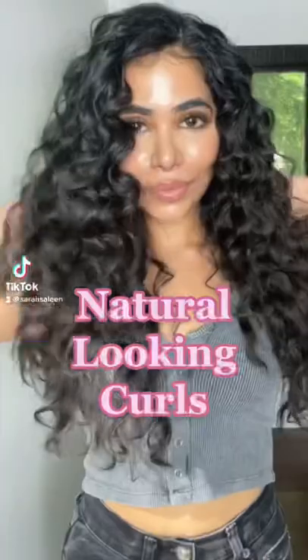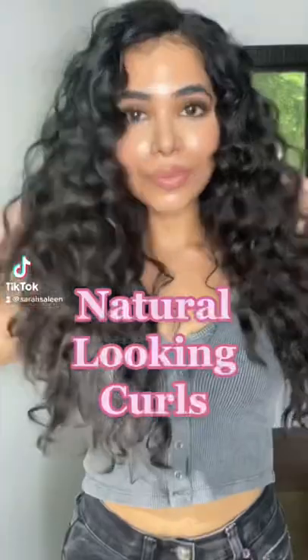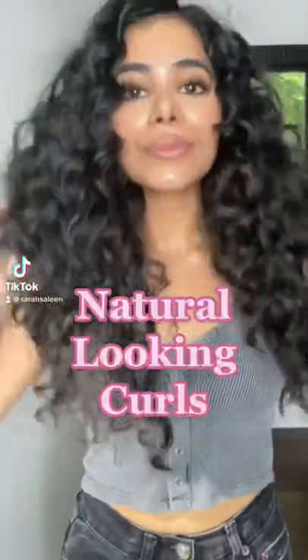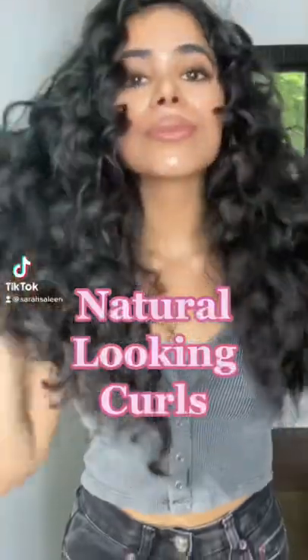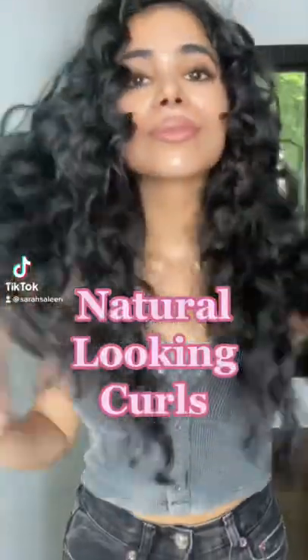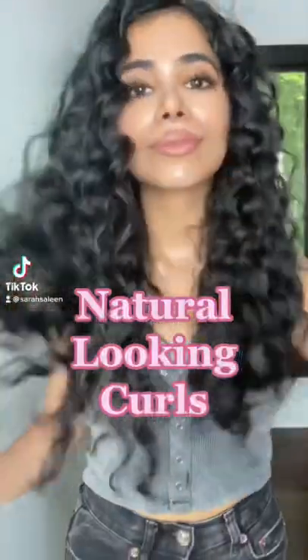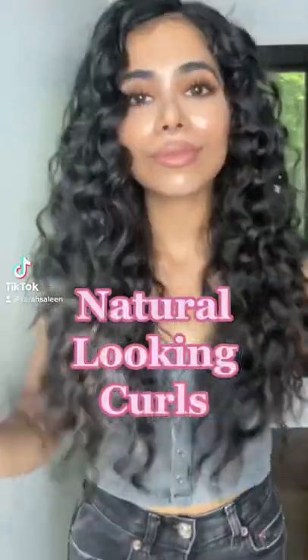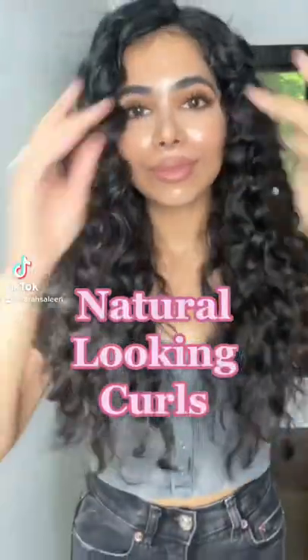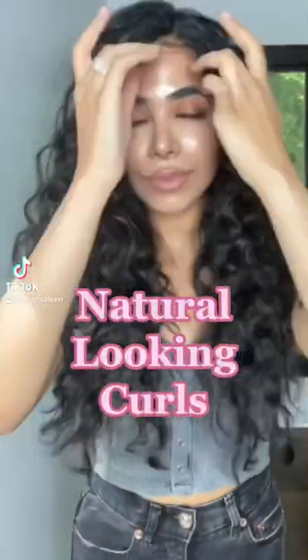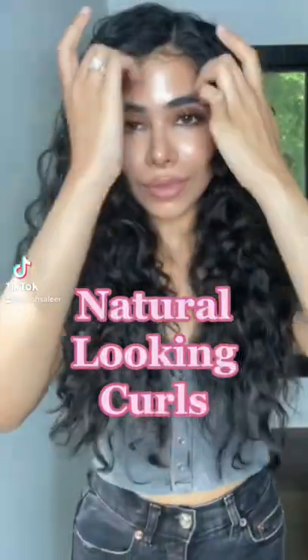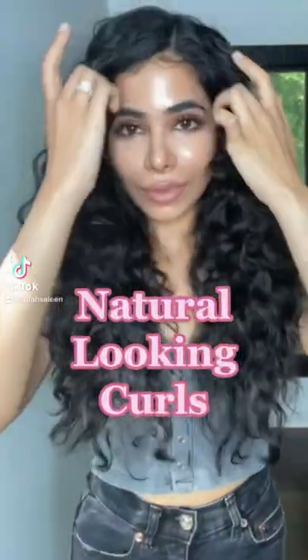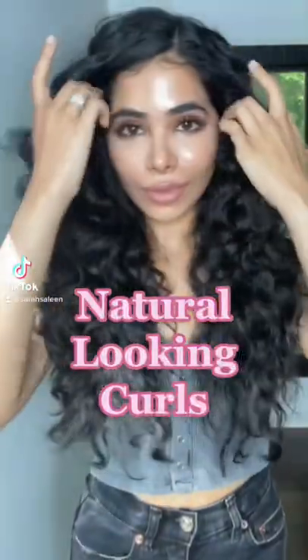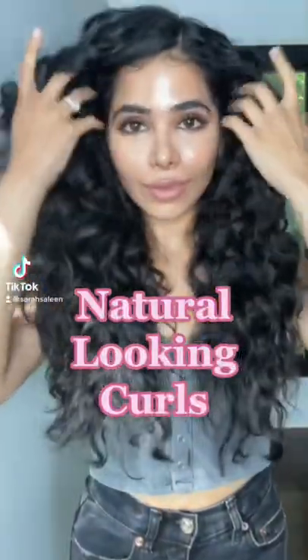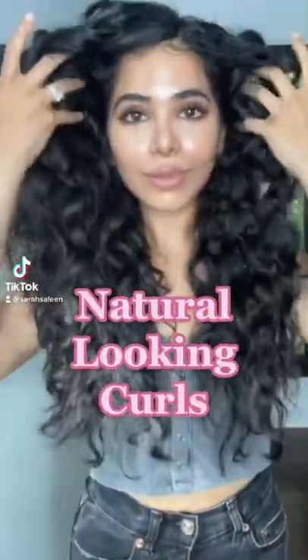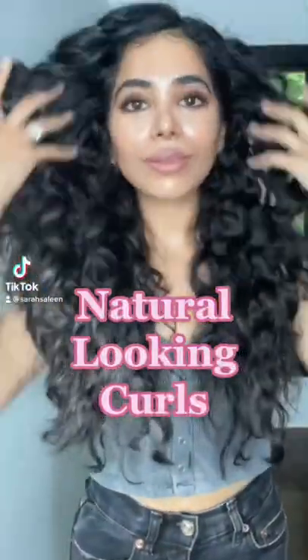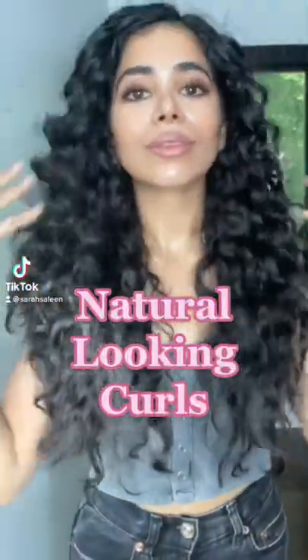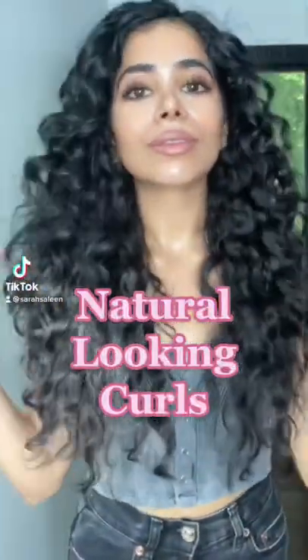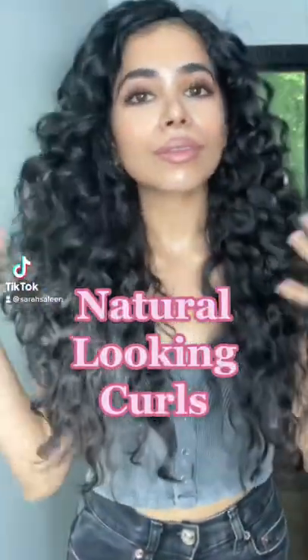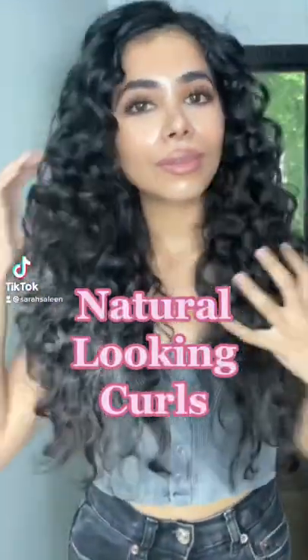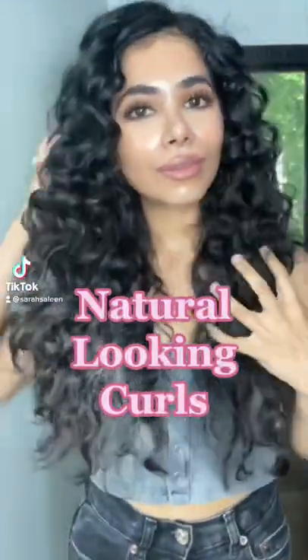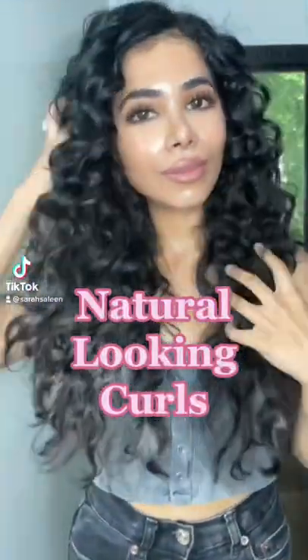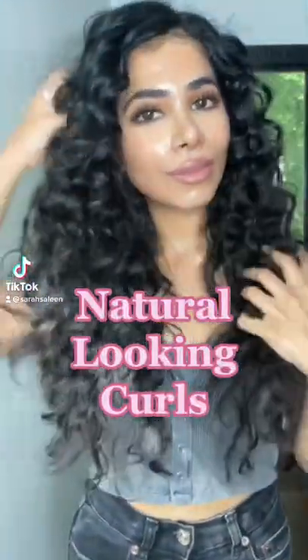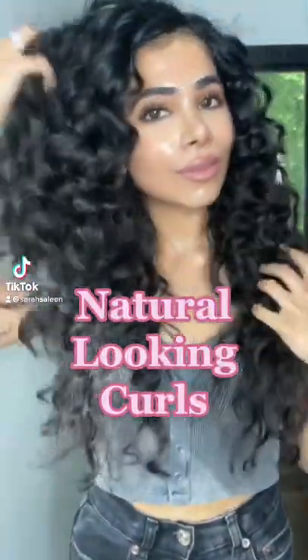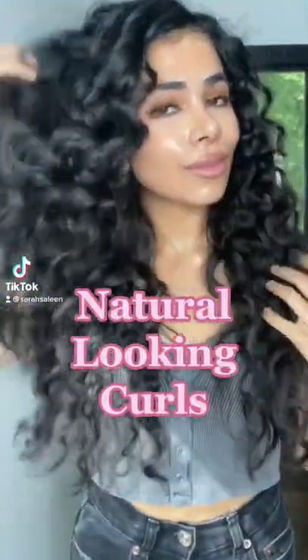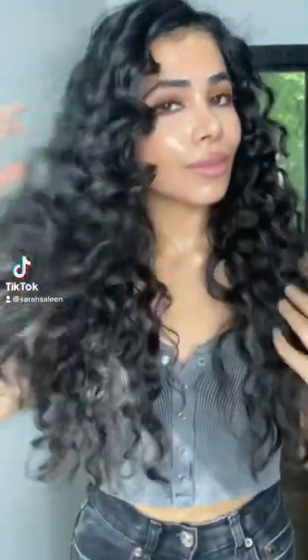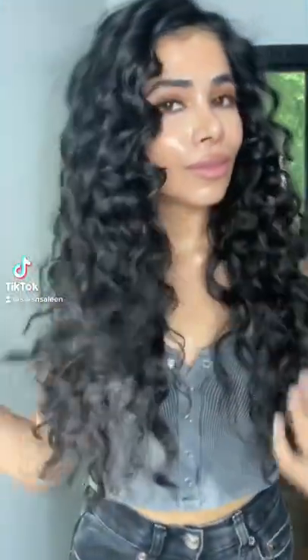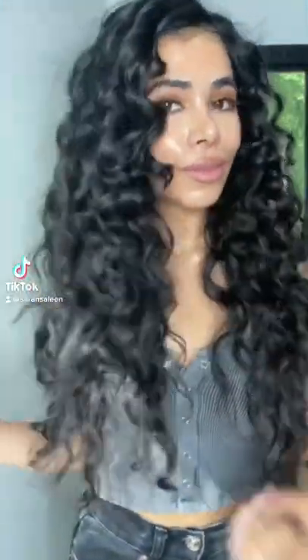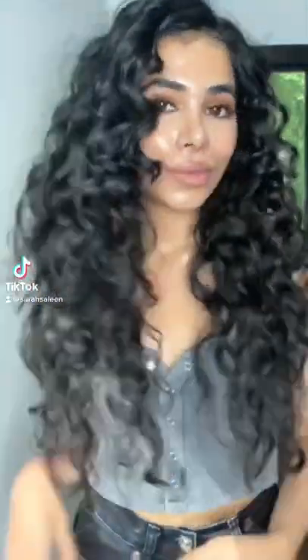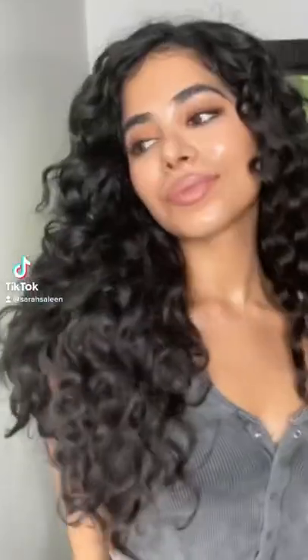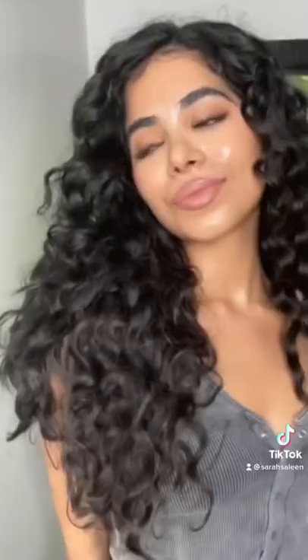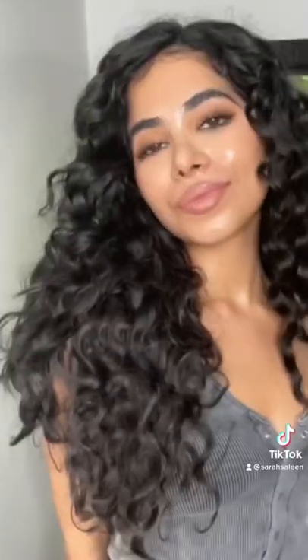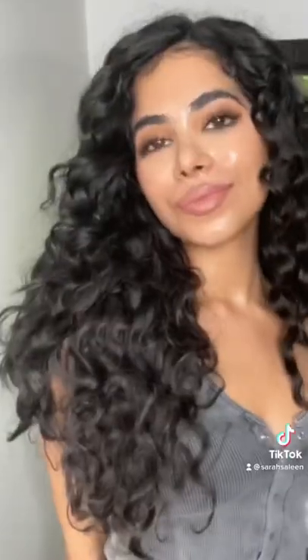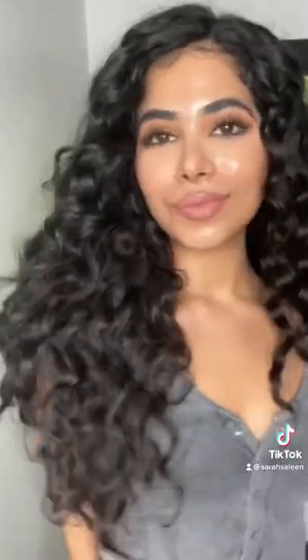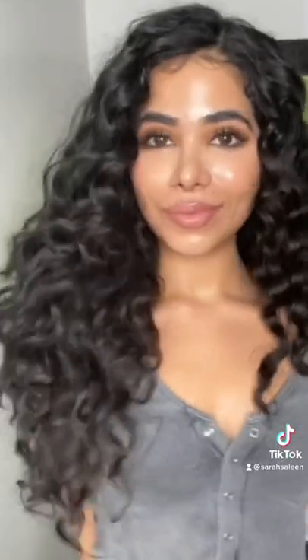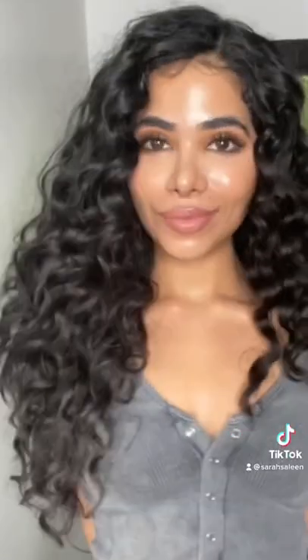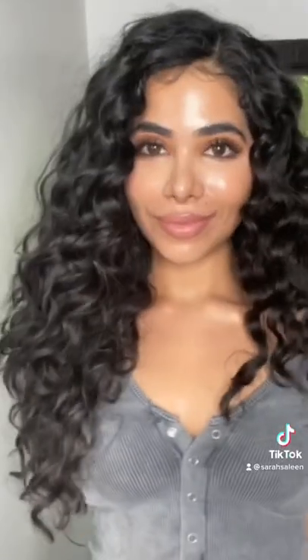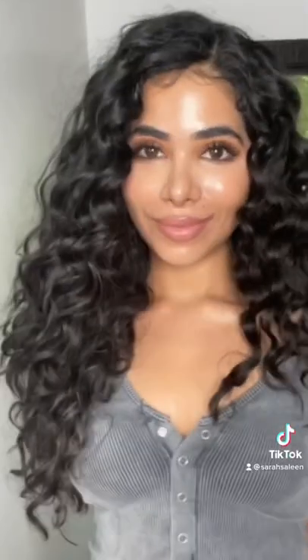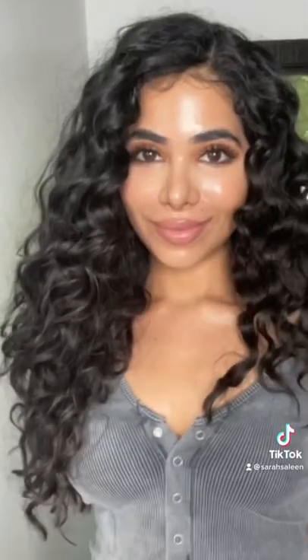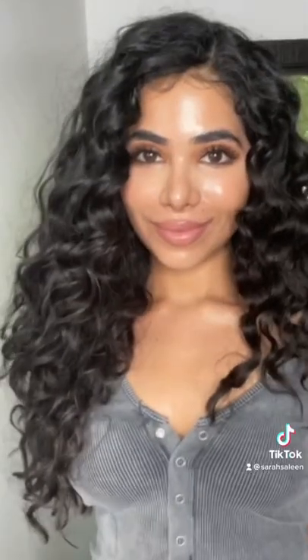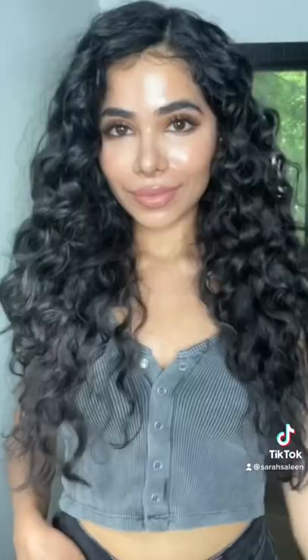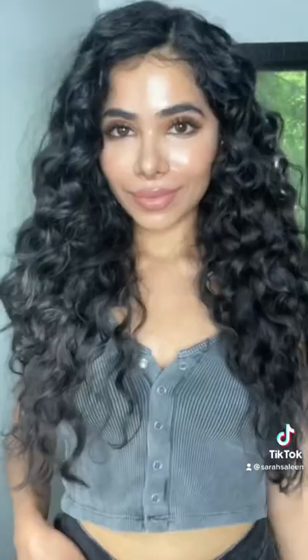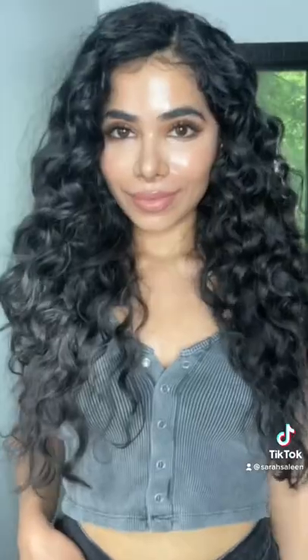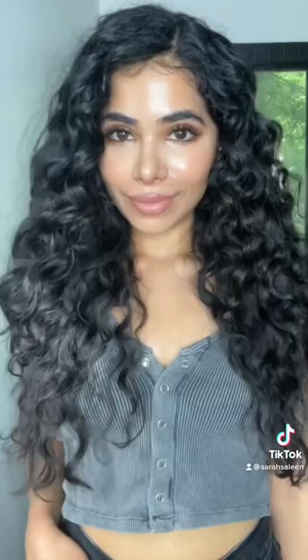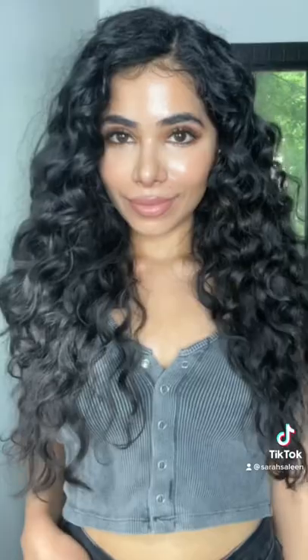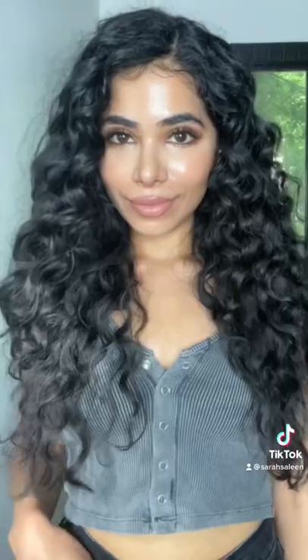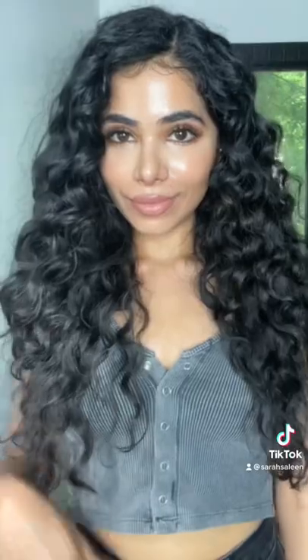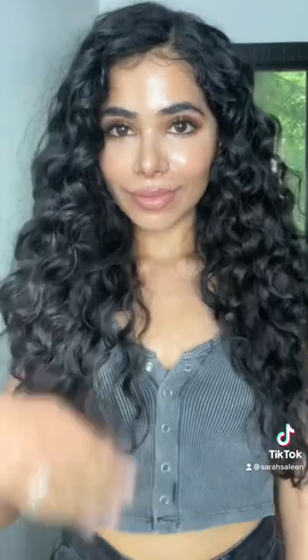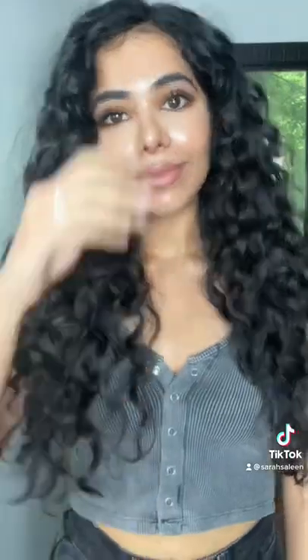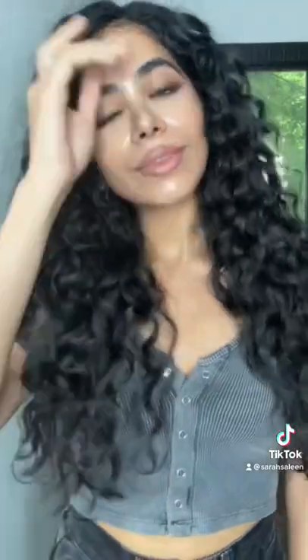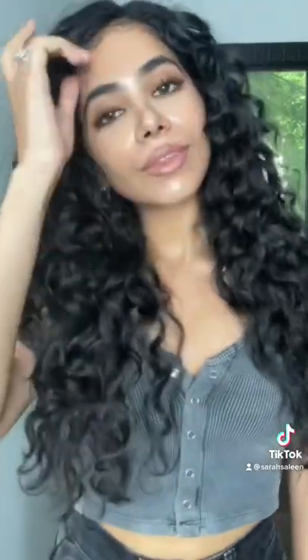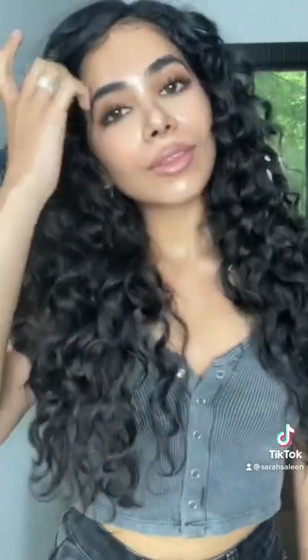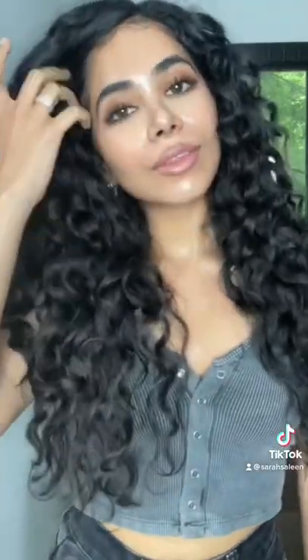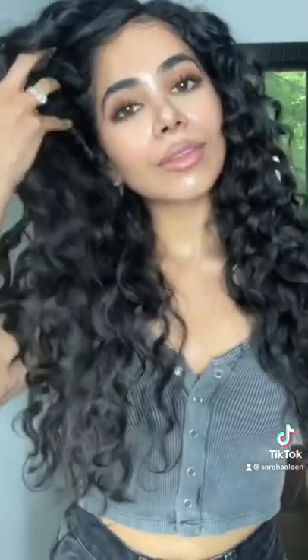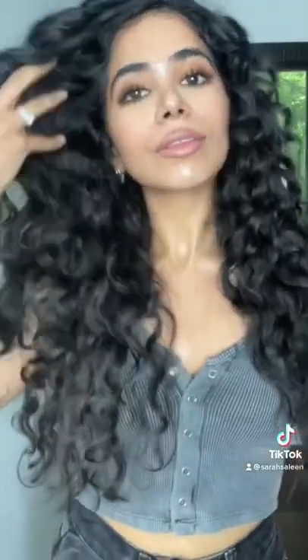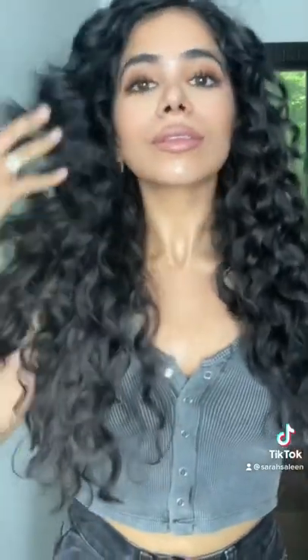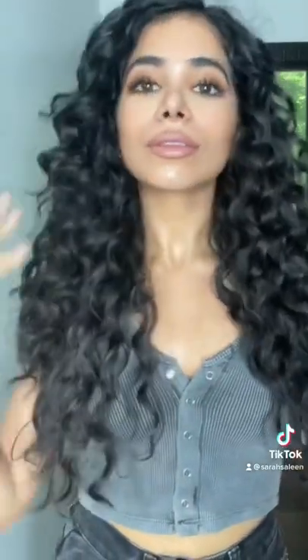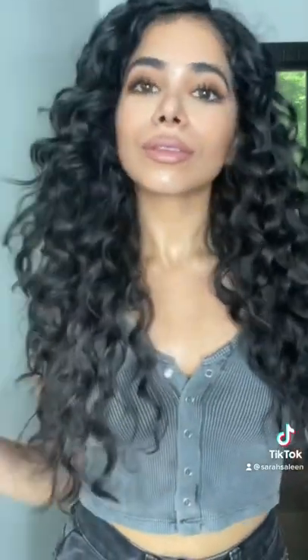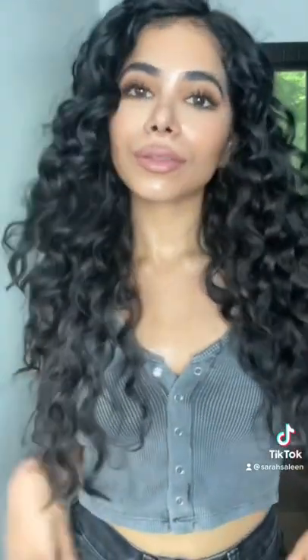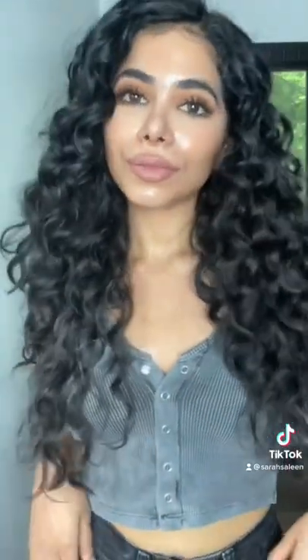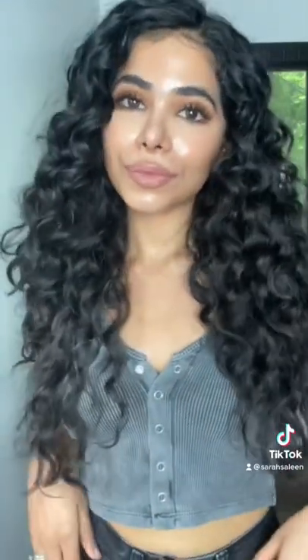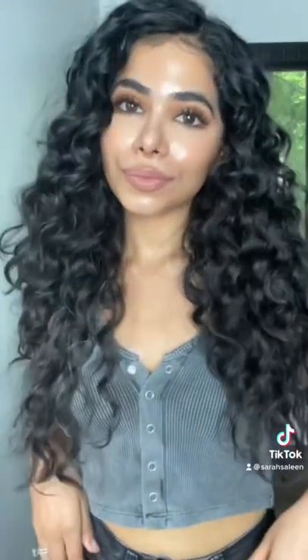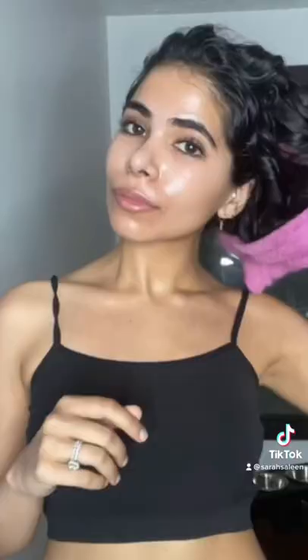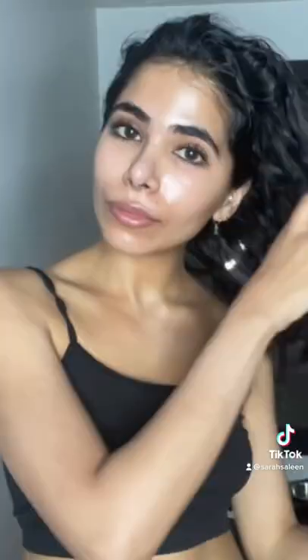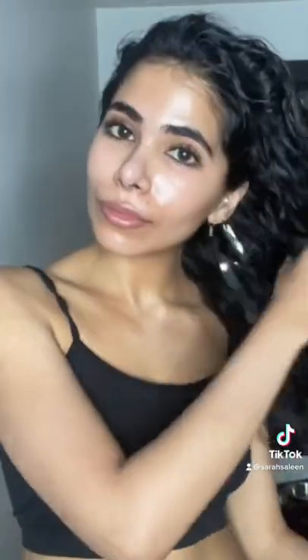I'm going to show you how I get these tight waves in my hair with minimal heat. I have naturally curly hair, but this is just one way that I like to change things up.